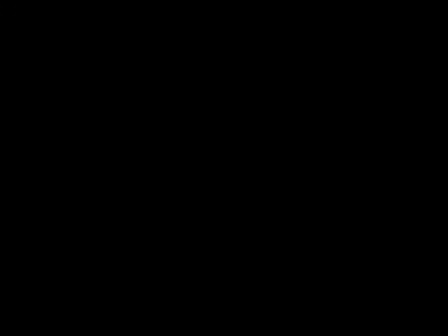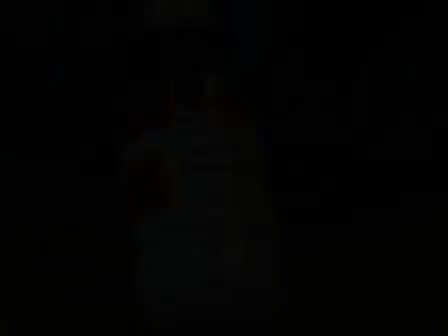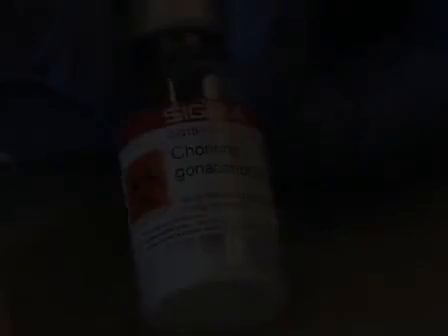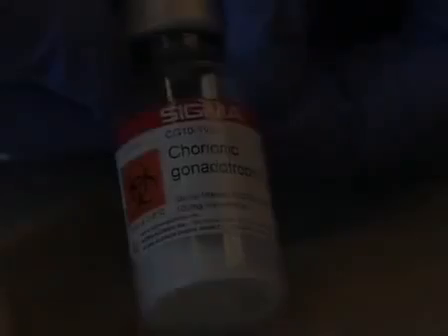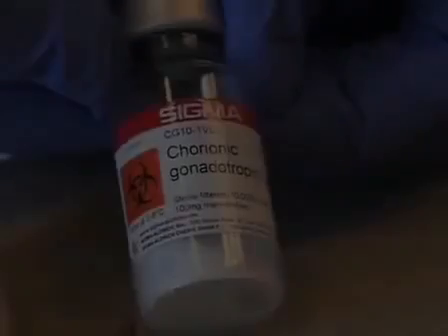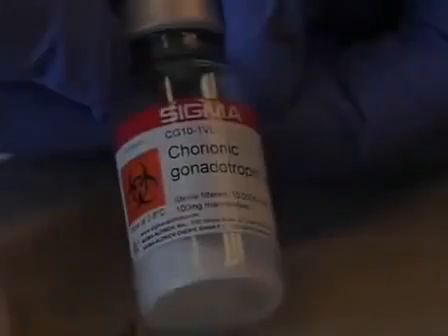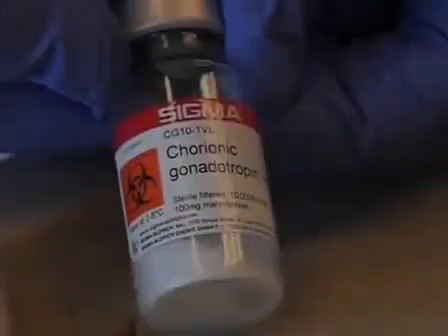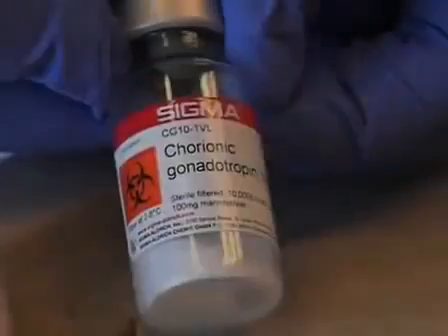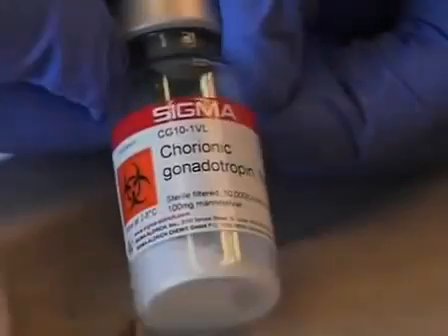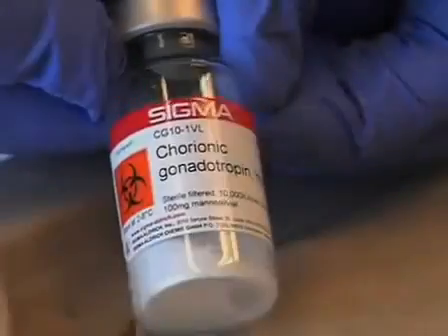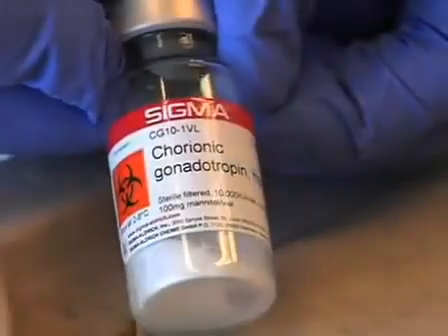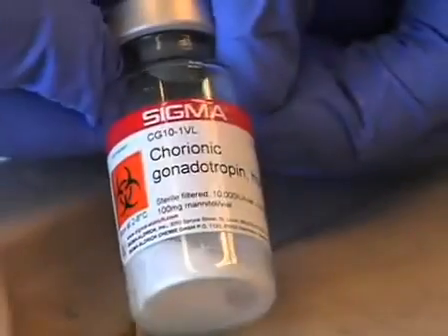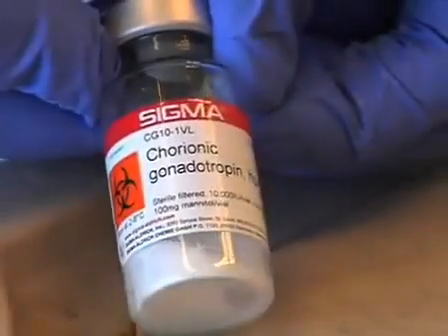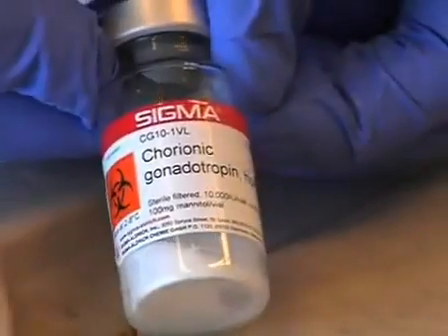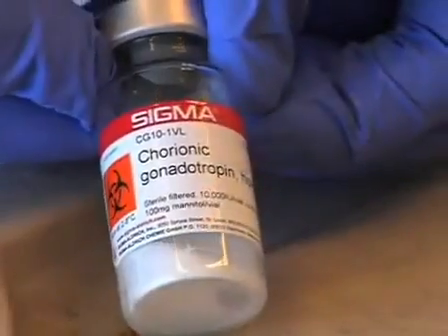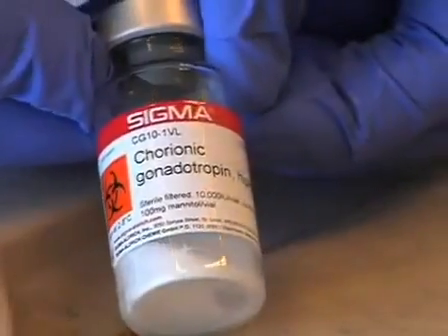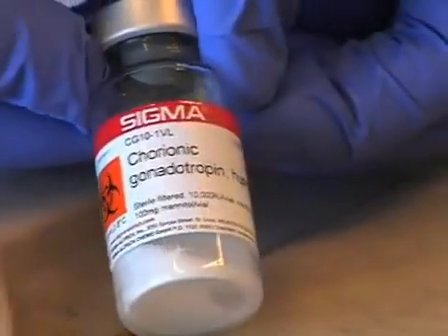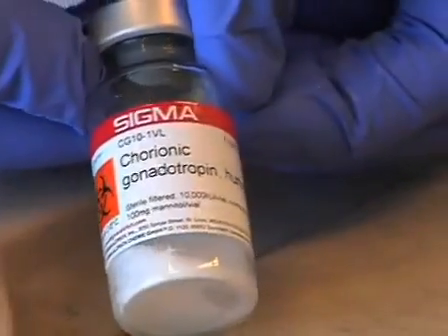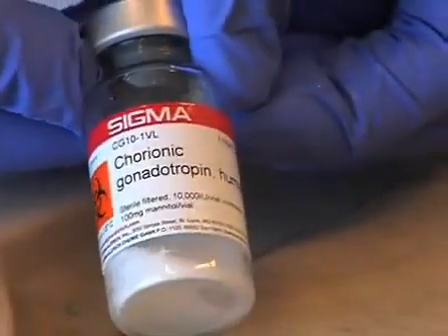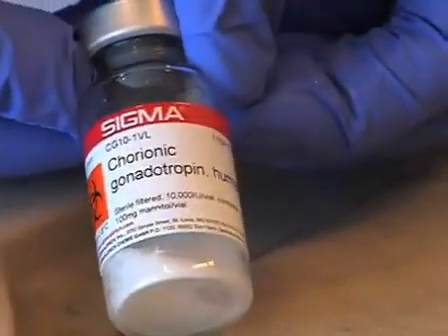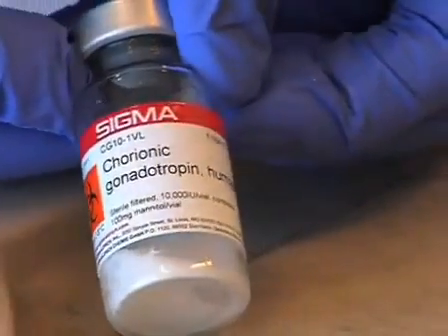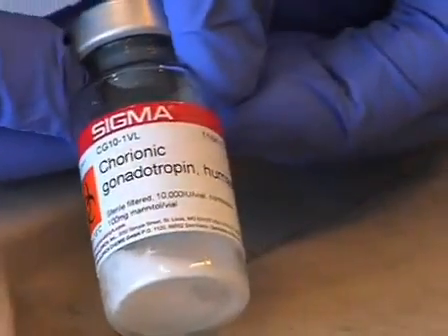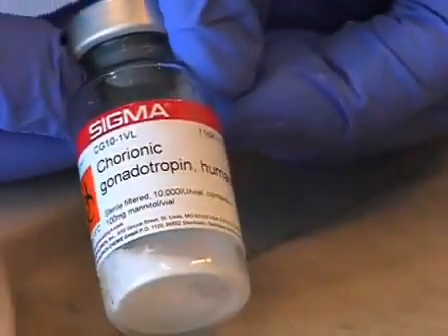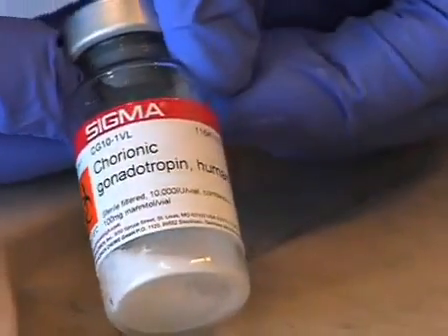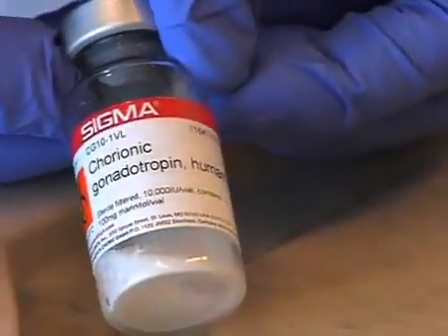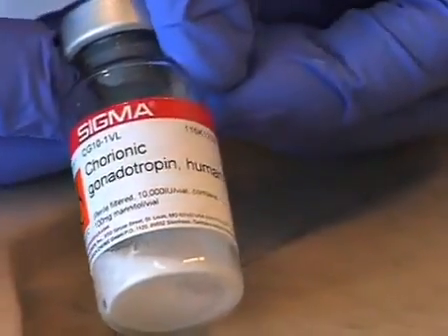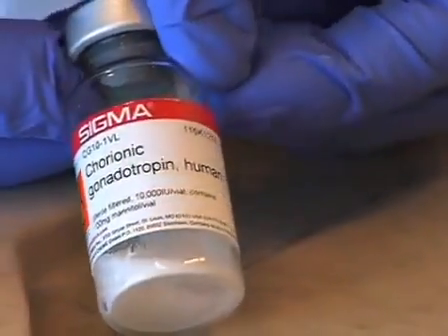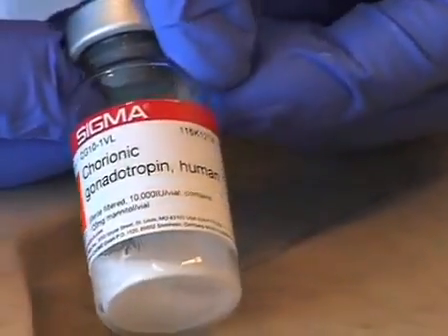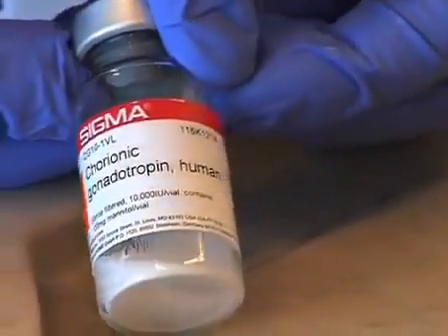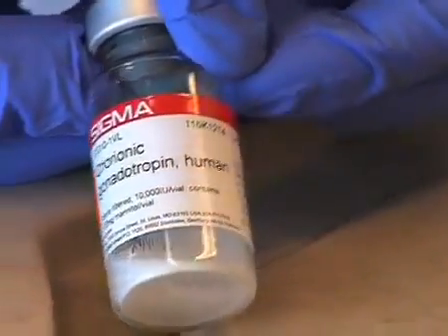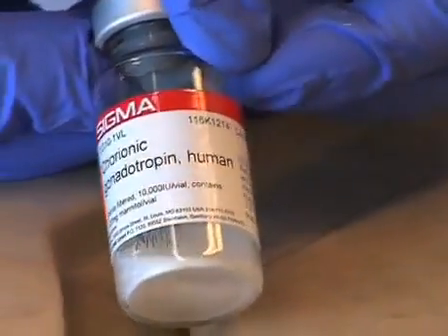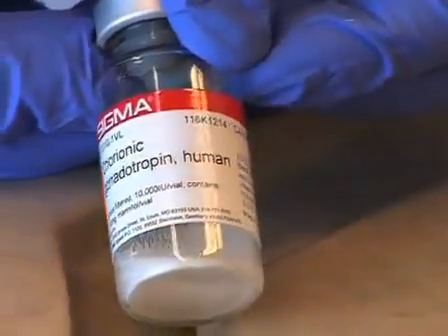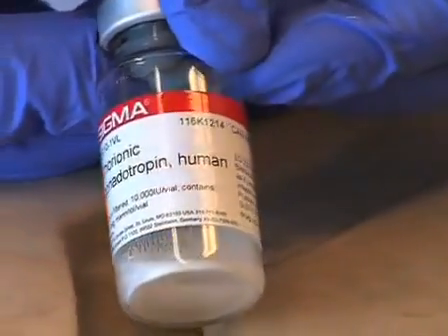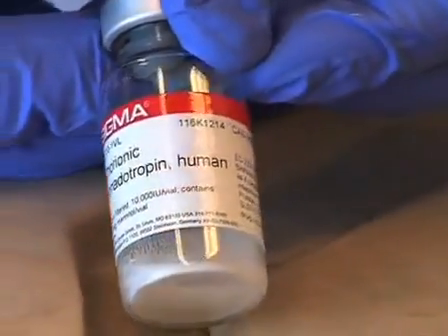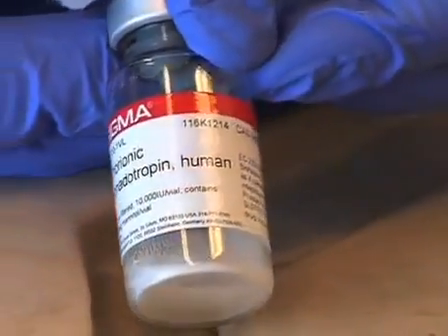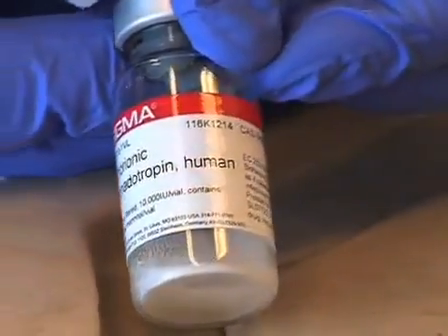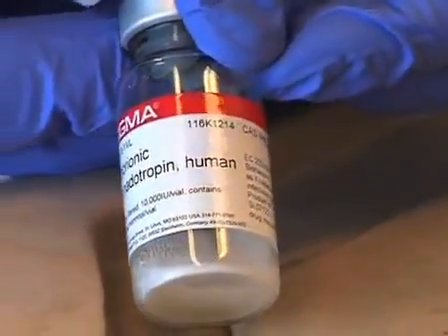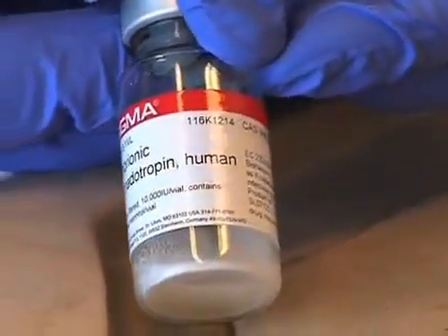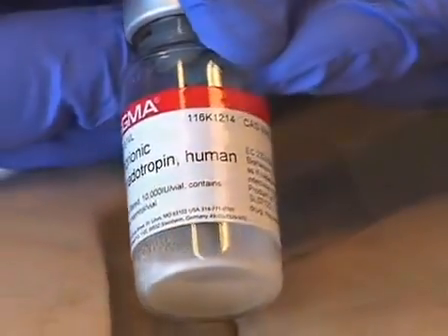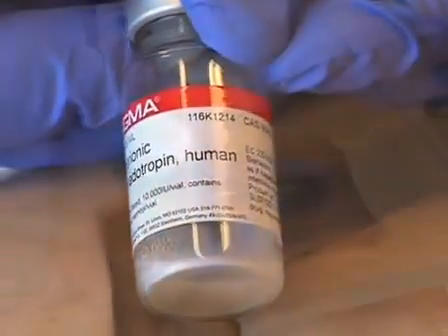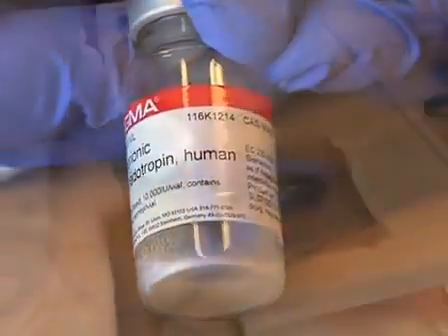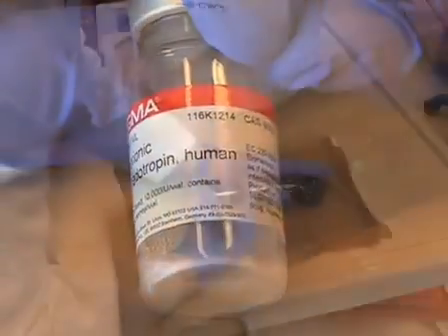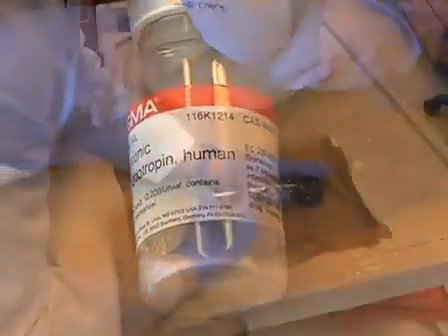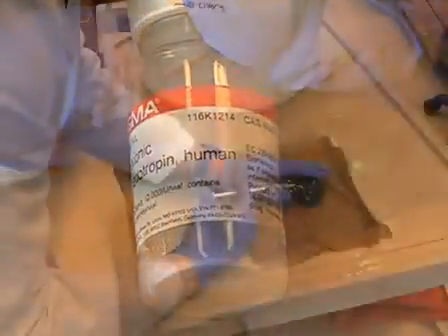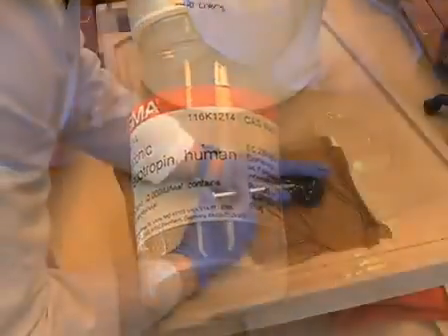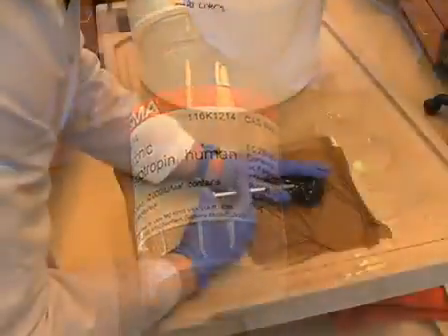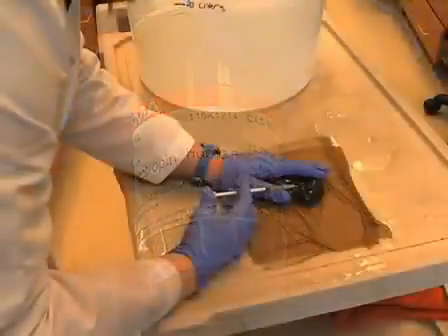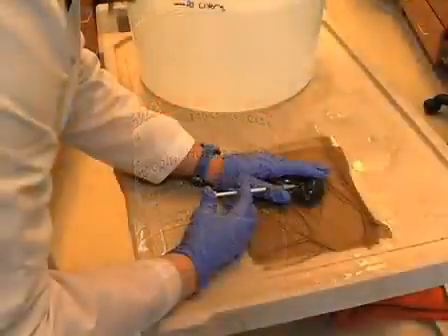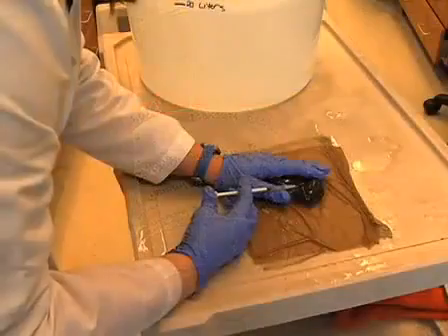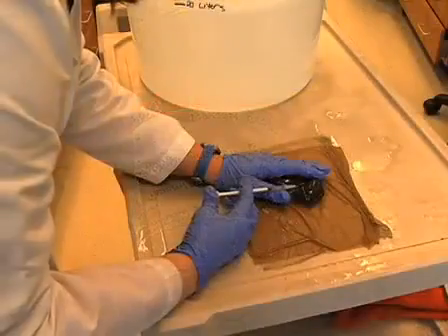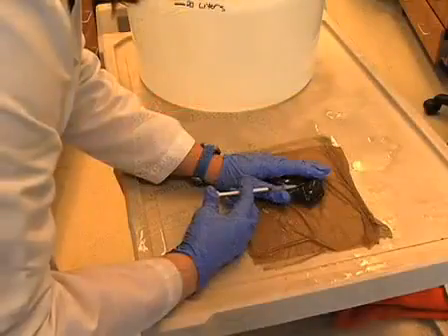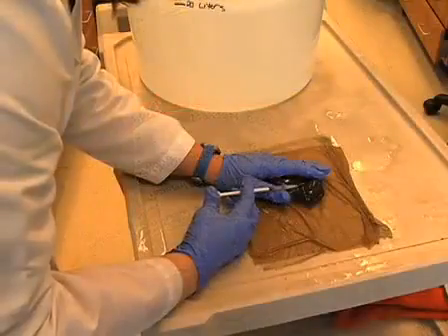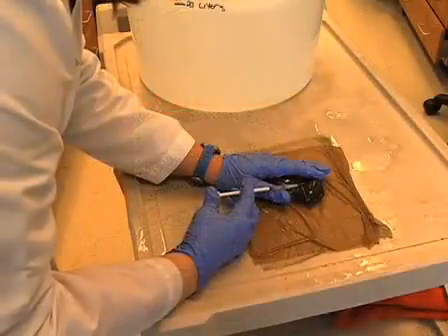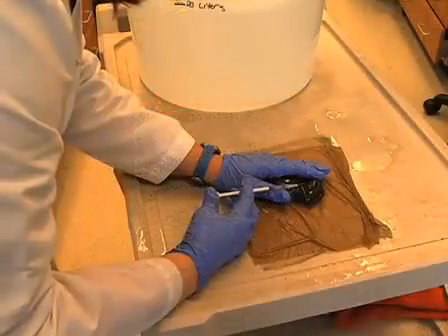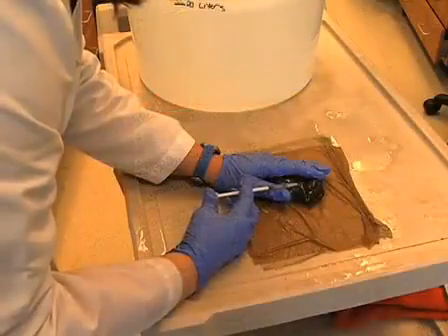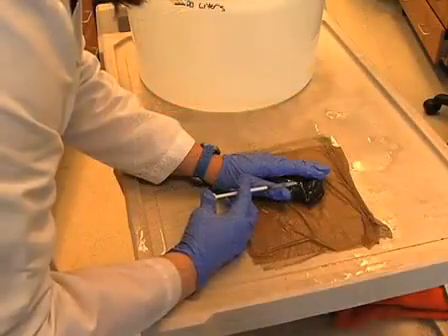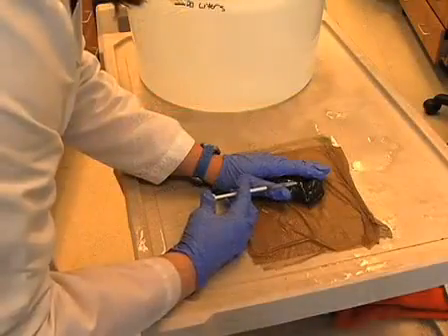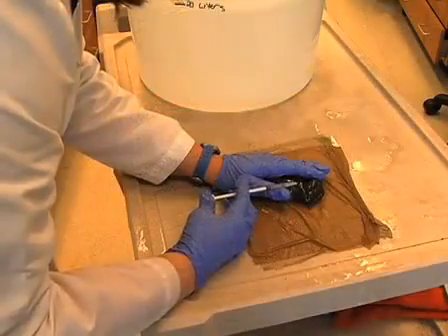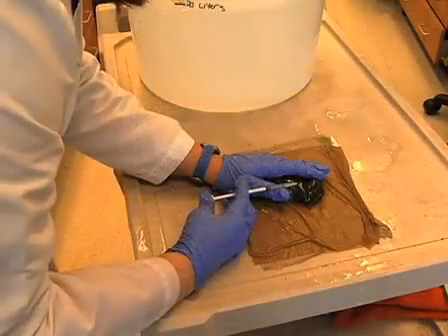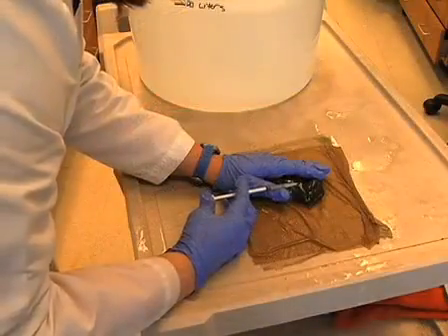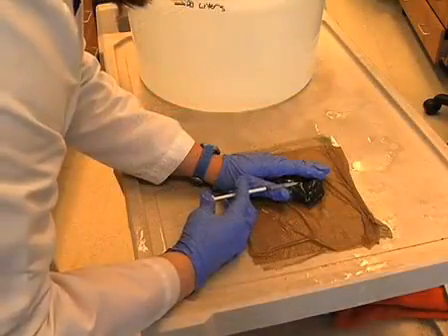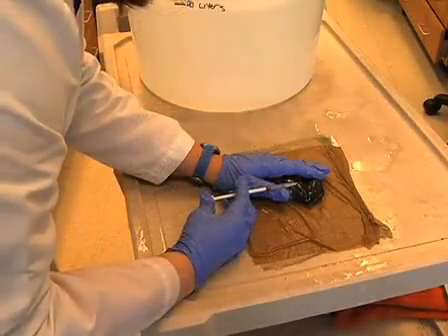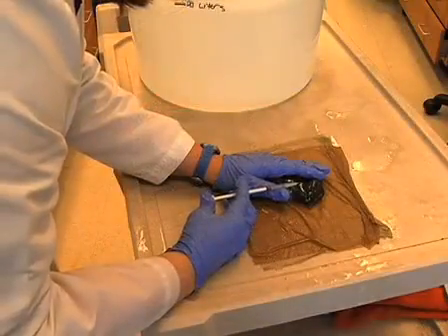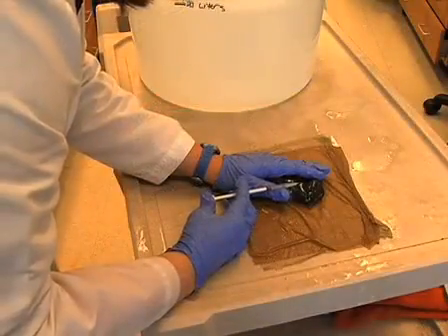After 2 to 3 days, induce egg-laying by injecting frogs with 0.5 ml of 100 units per ml human chorionic gonadotropin. Inject subcutaneously.